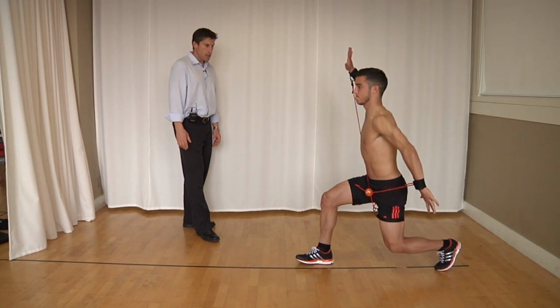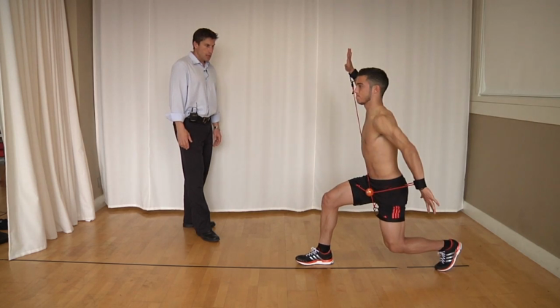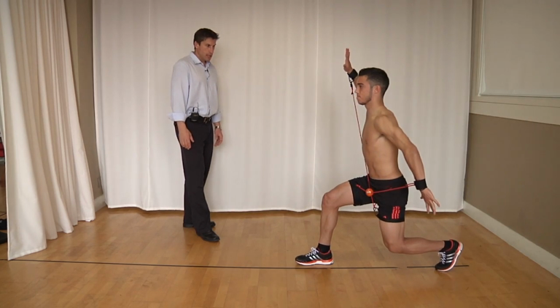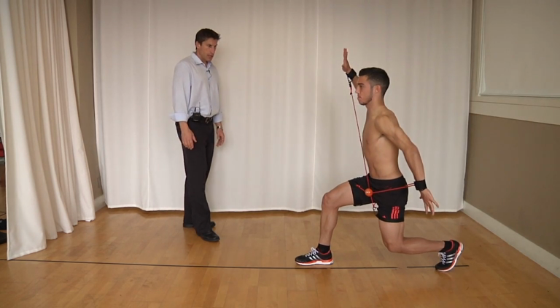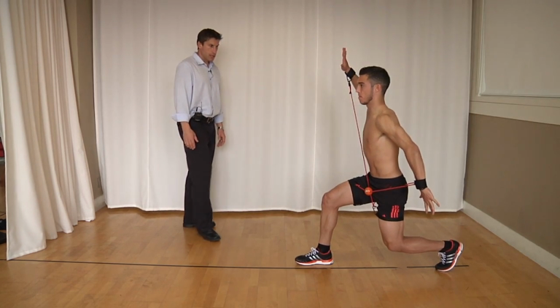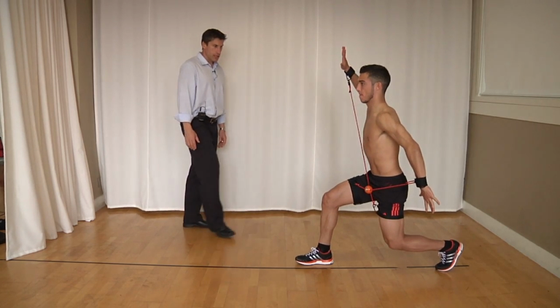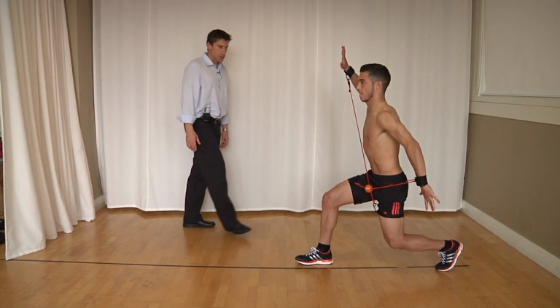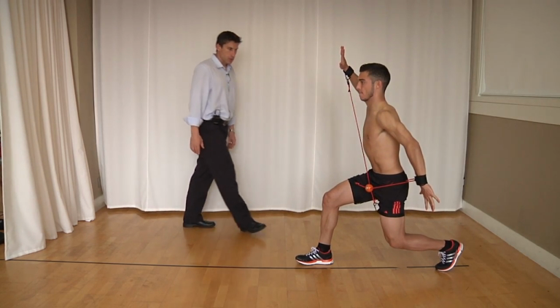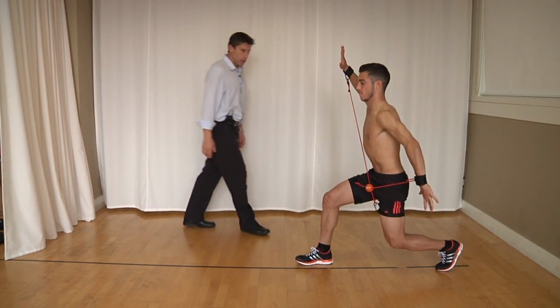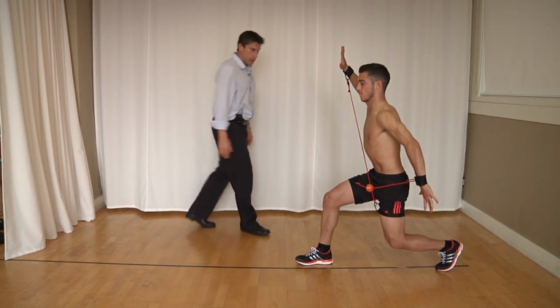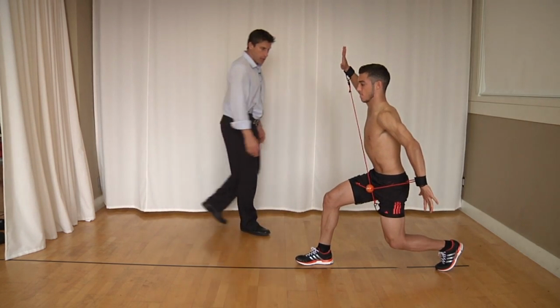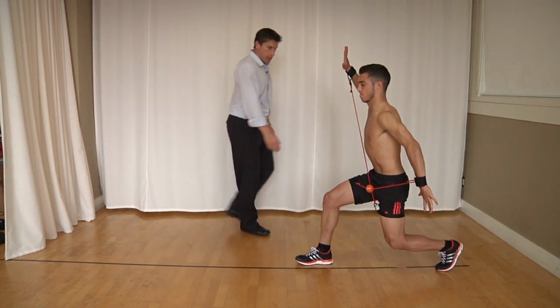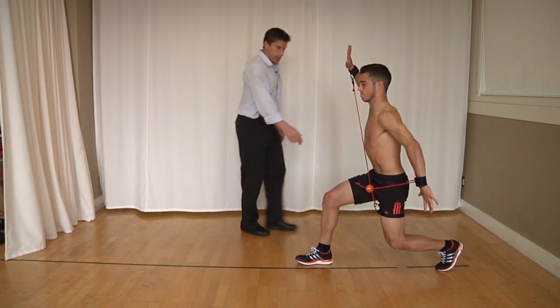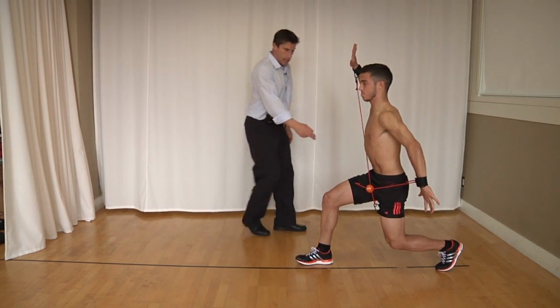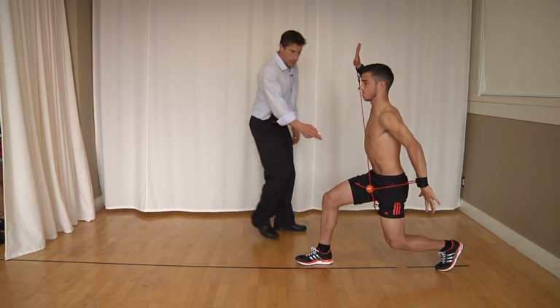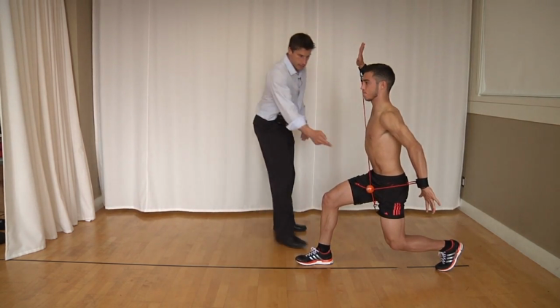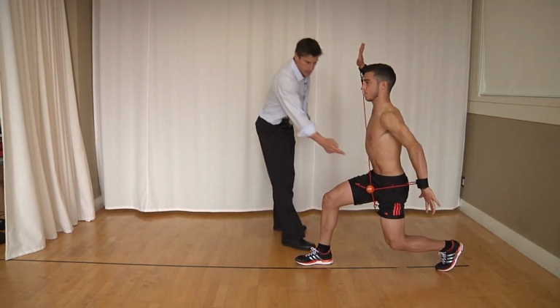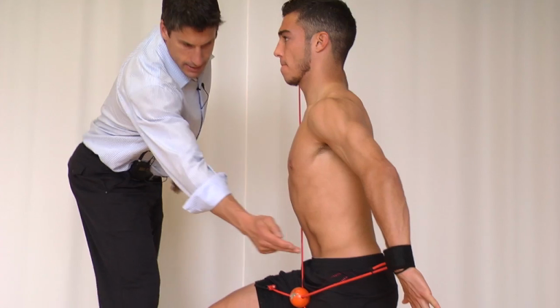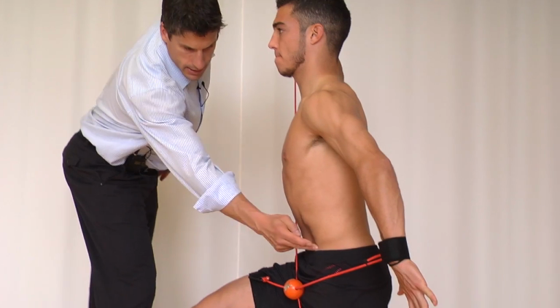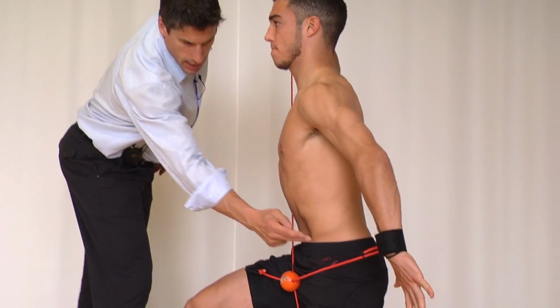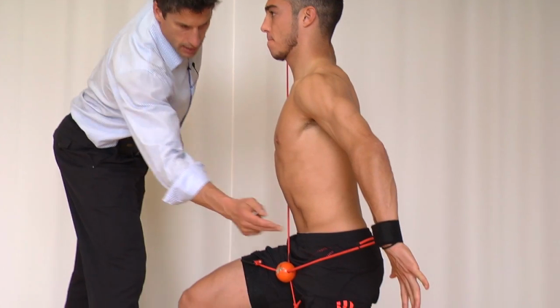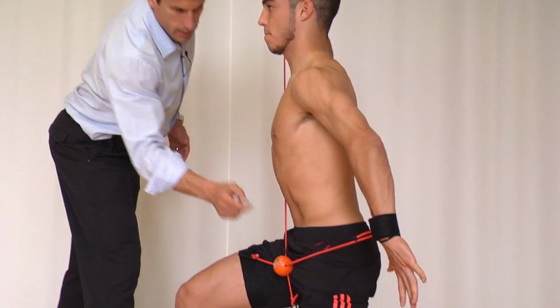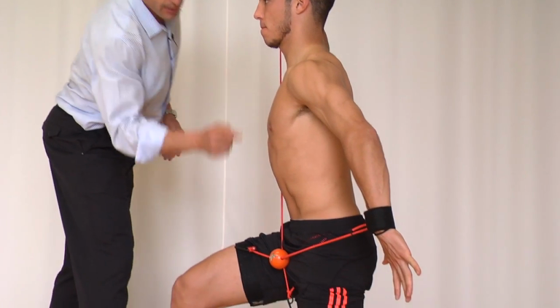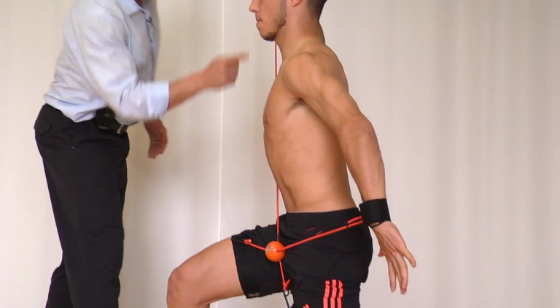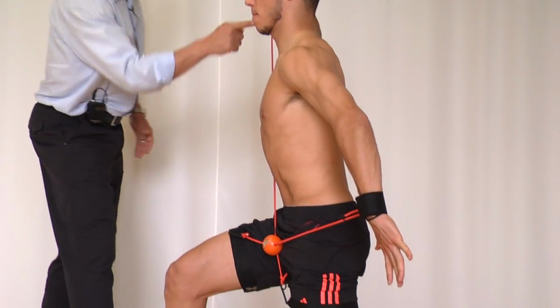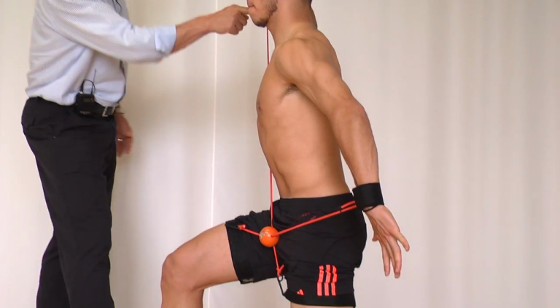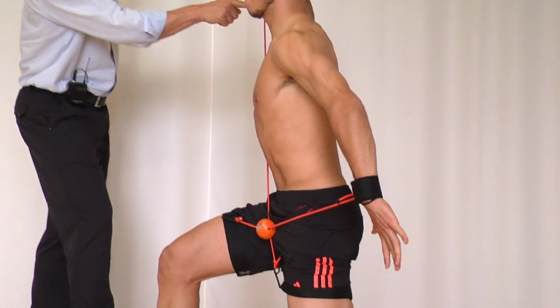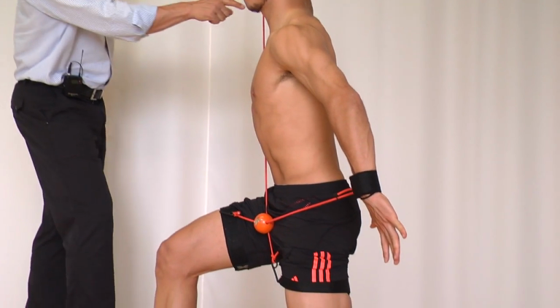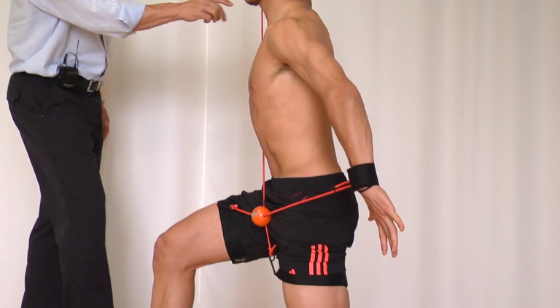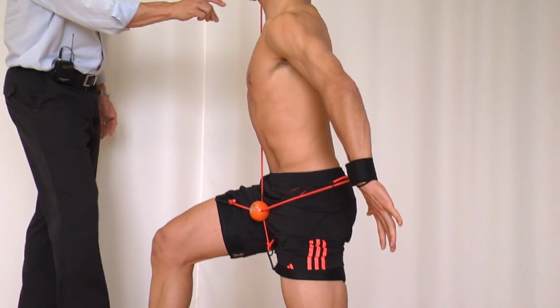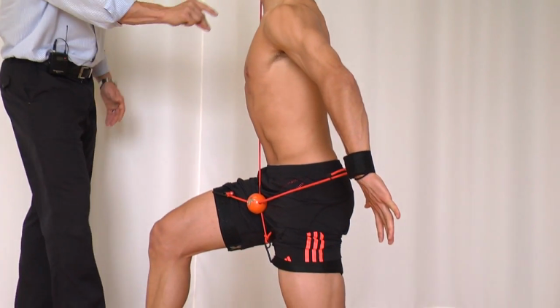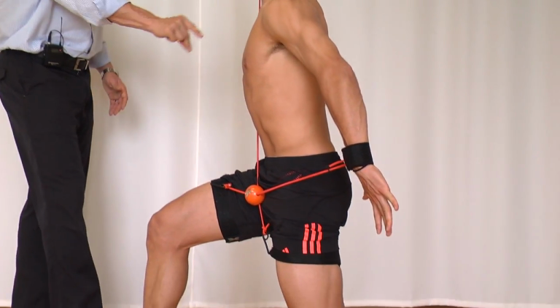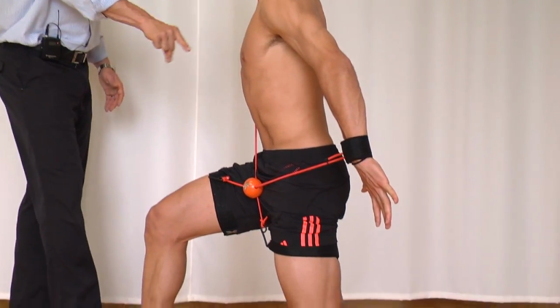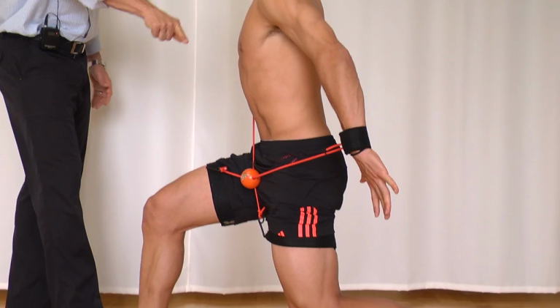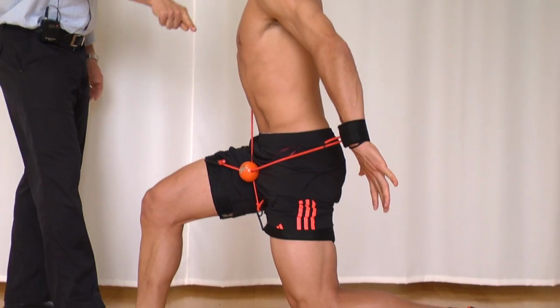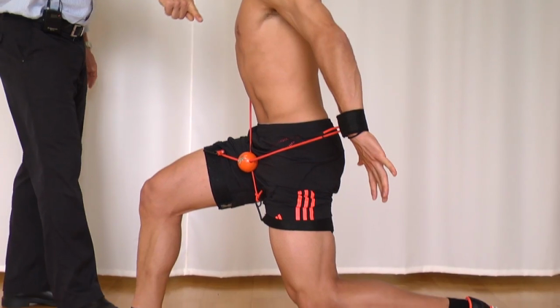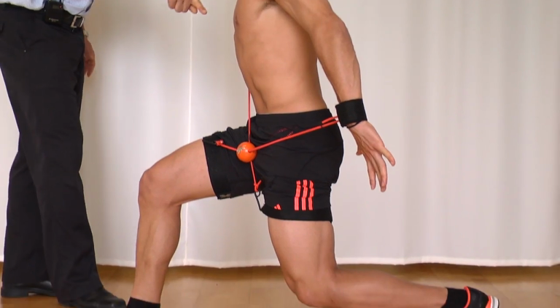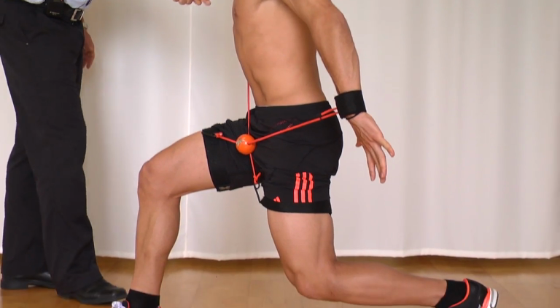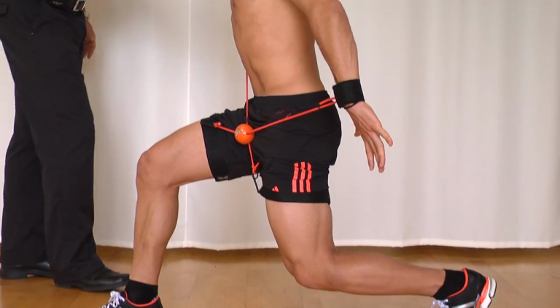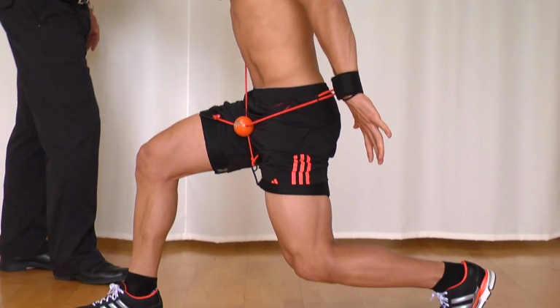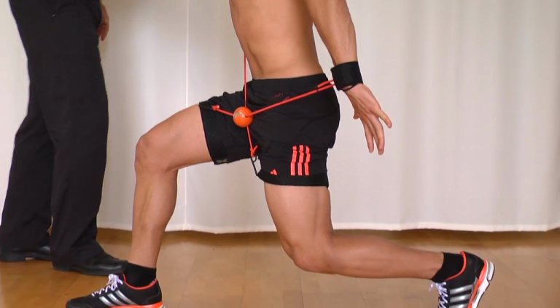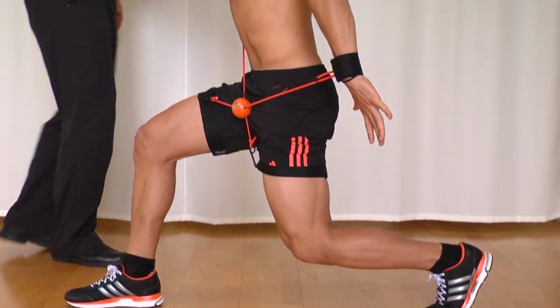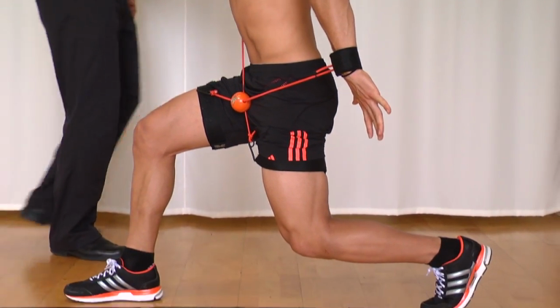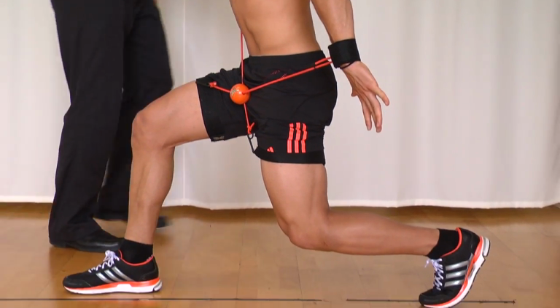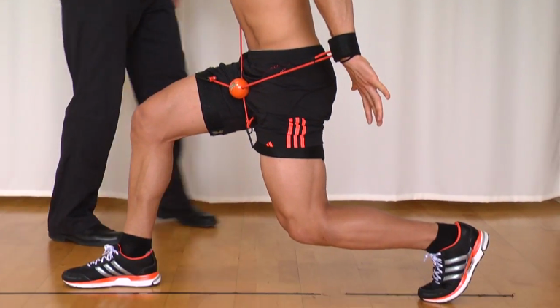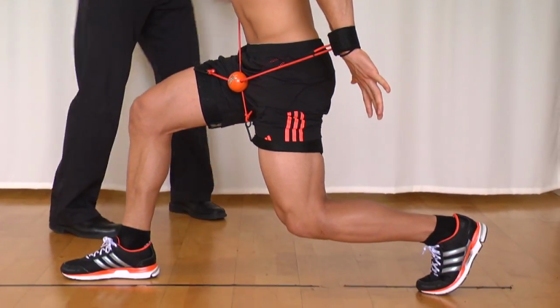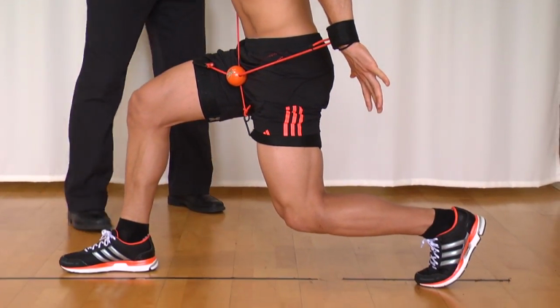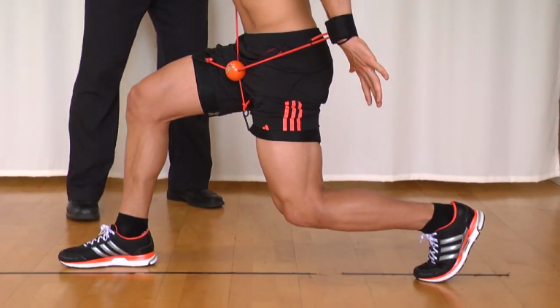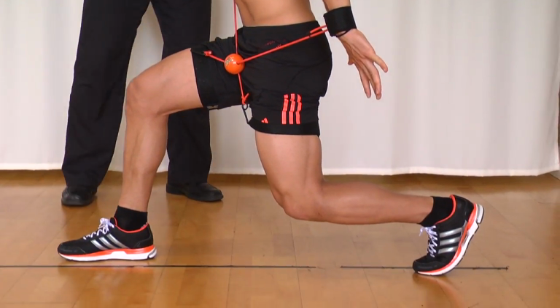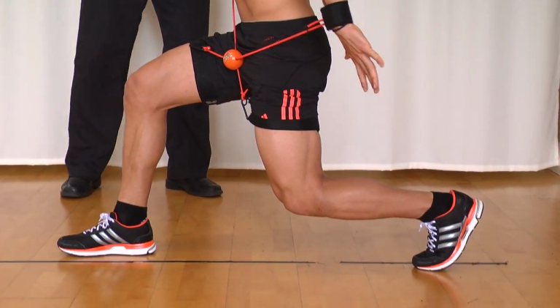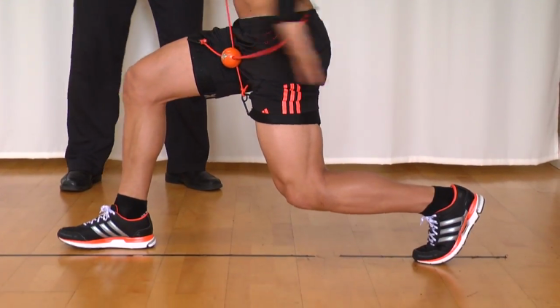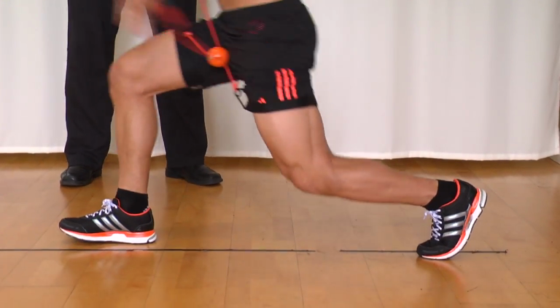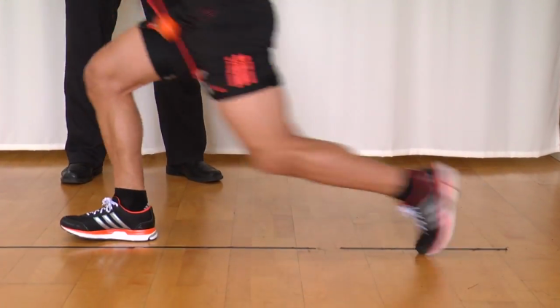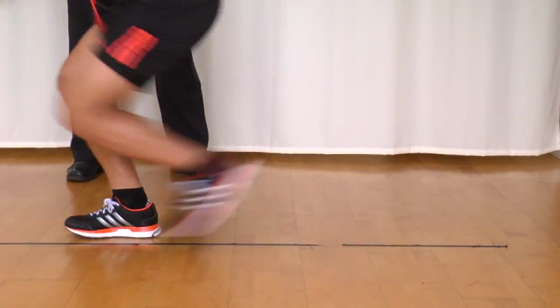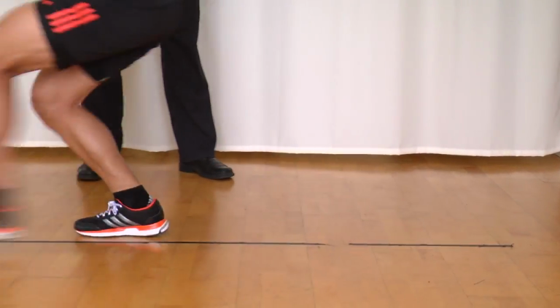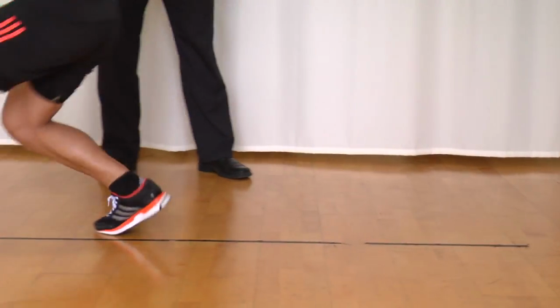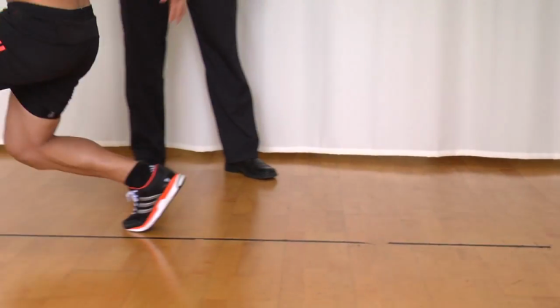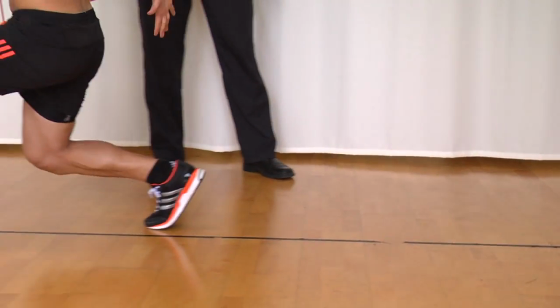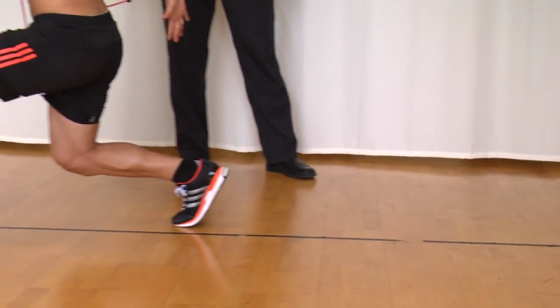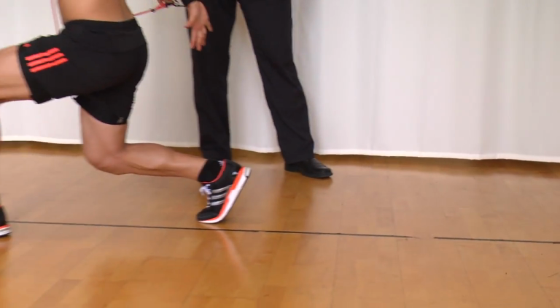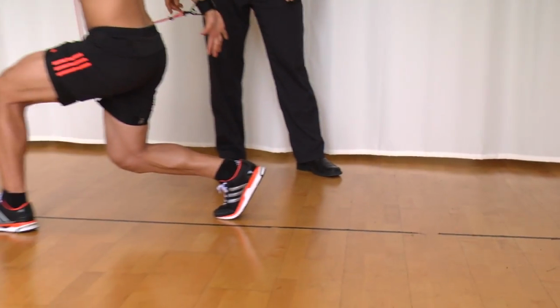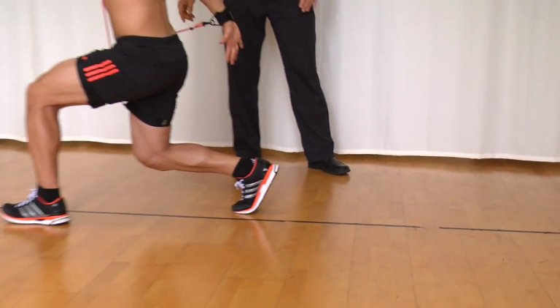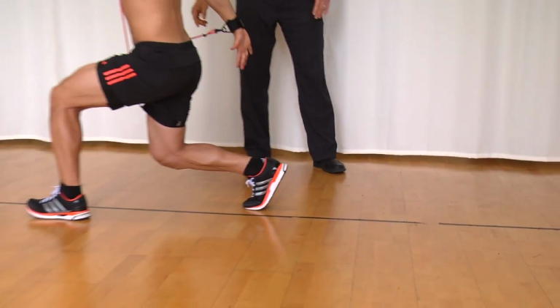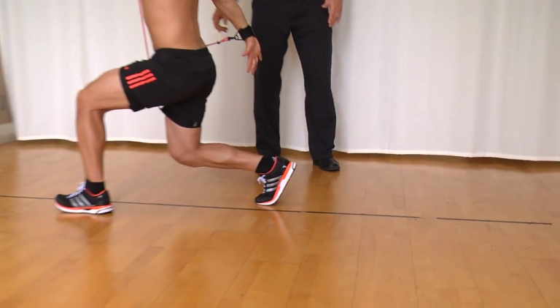Okay, next drill. Again, set — extension pattern. Drives off the back leg, comes through, holds position.